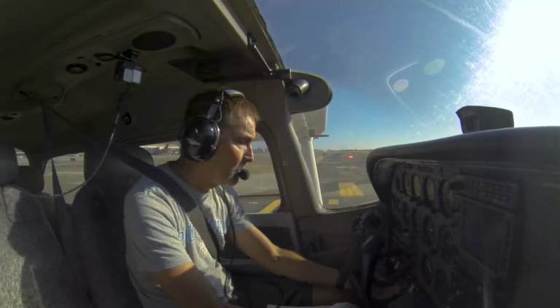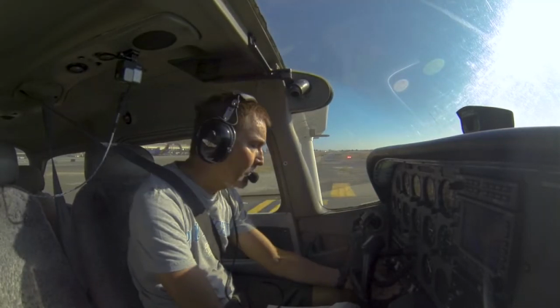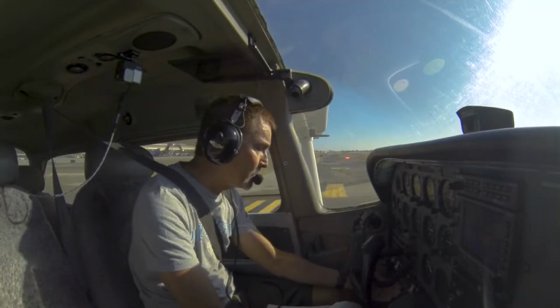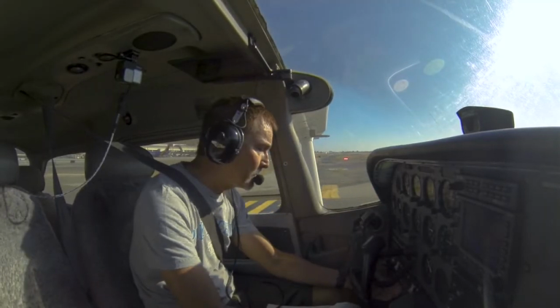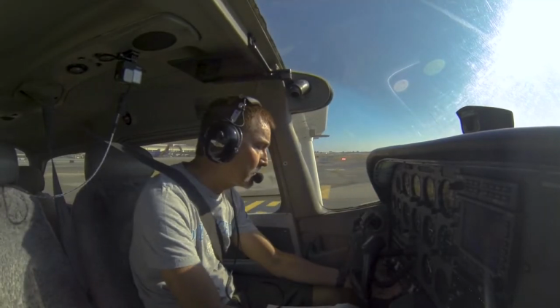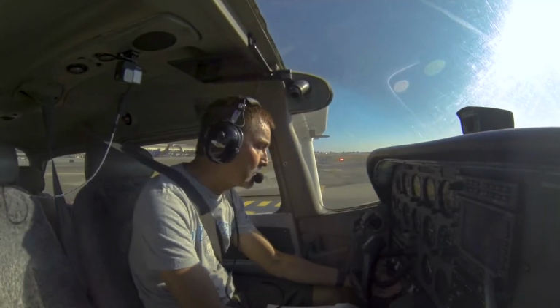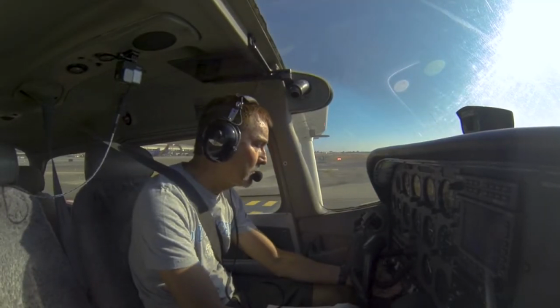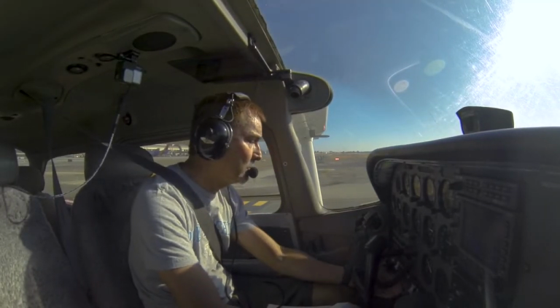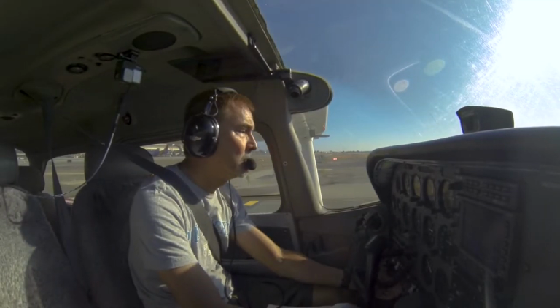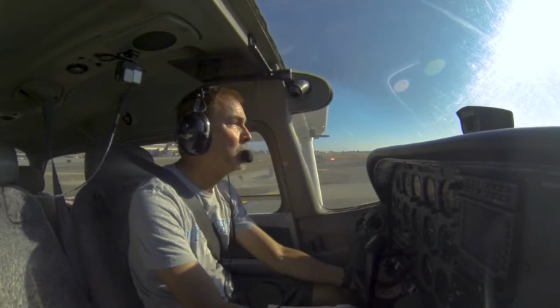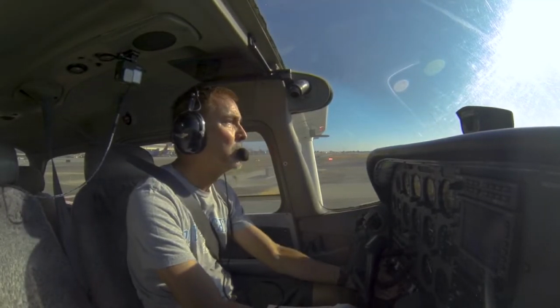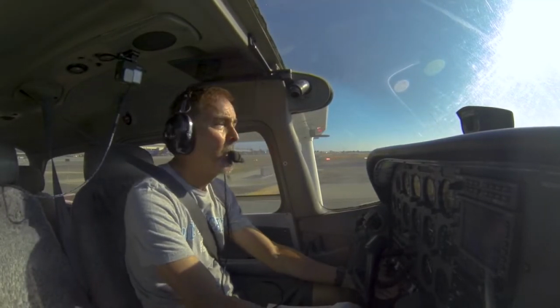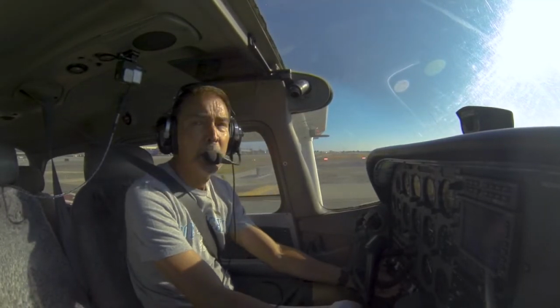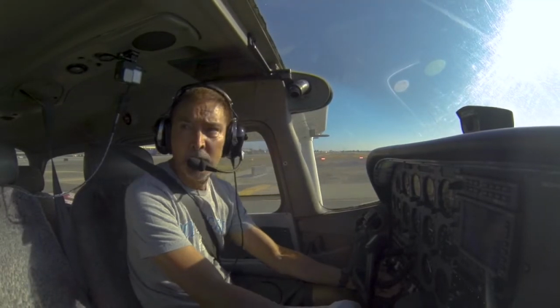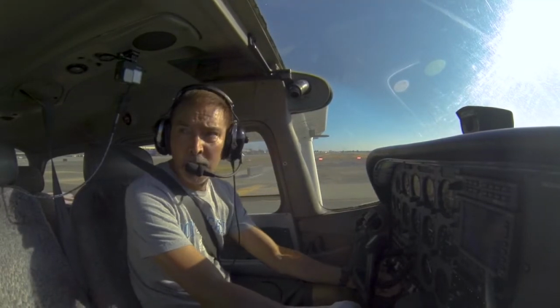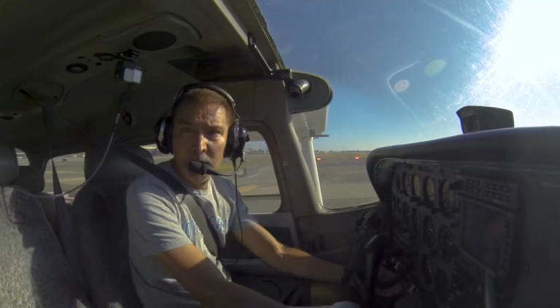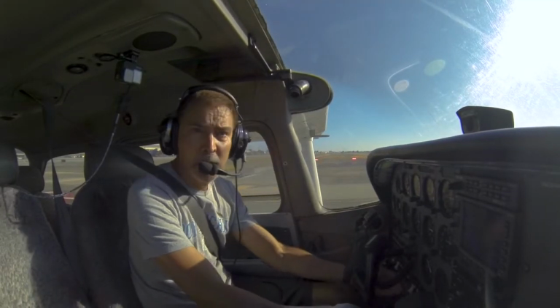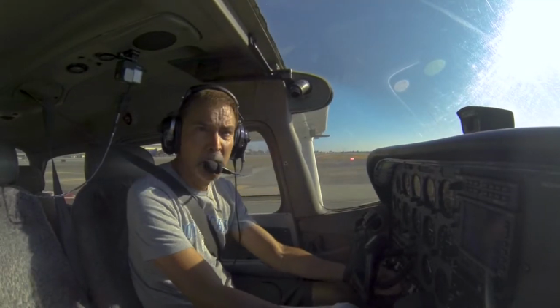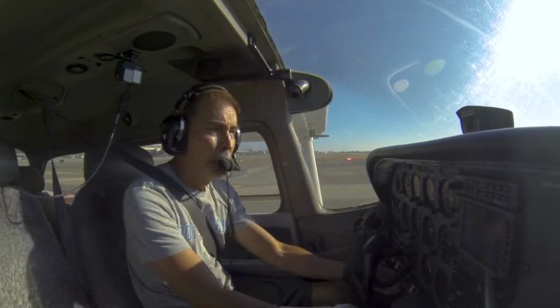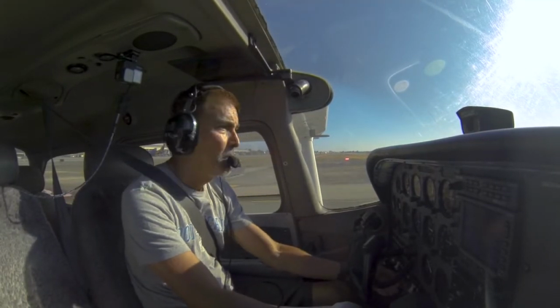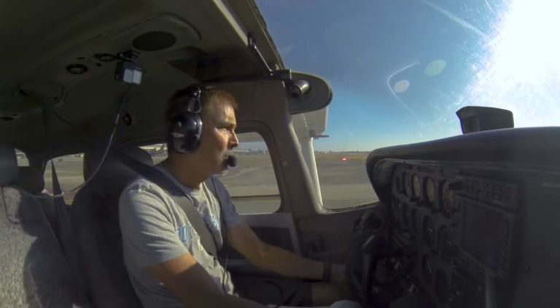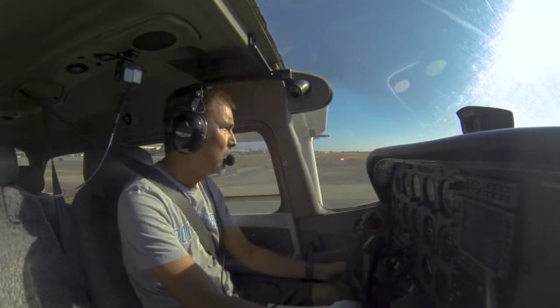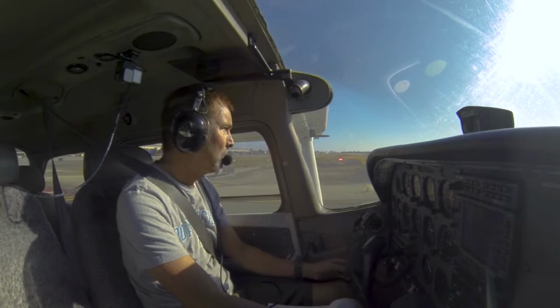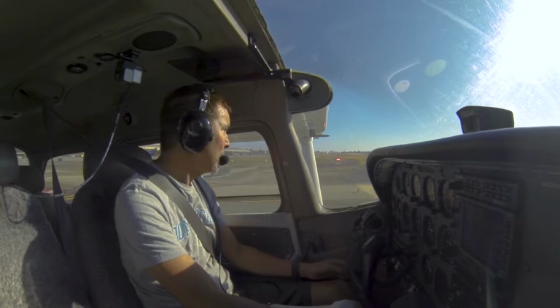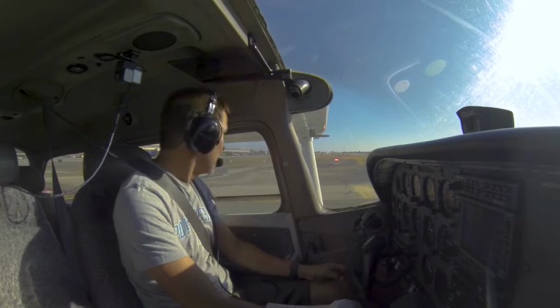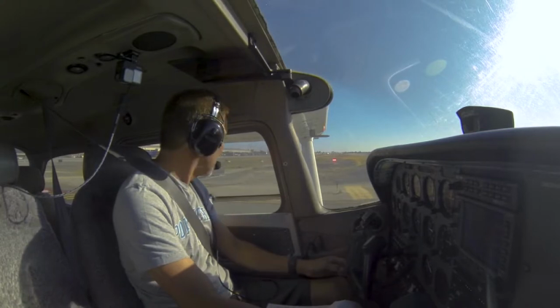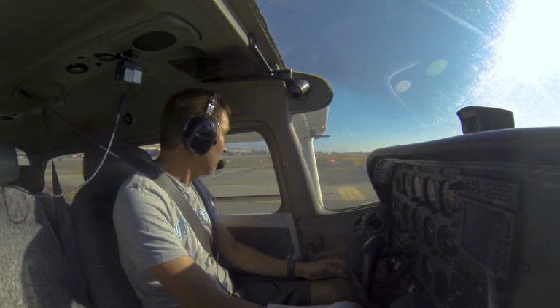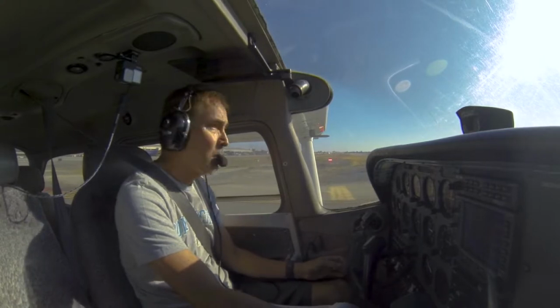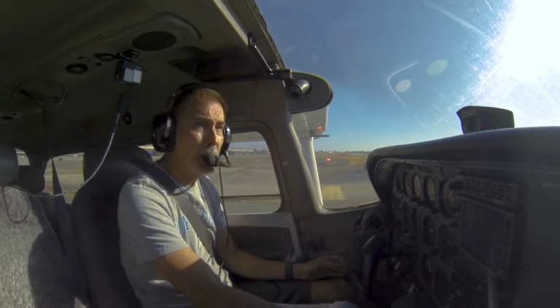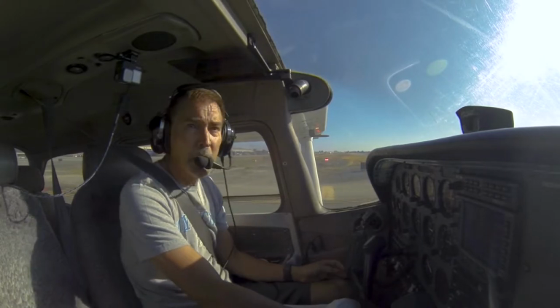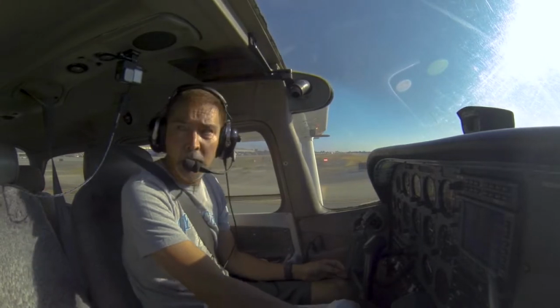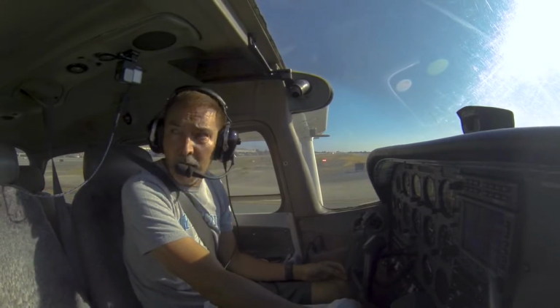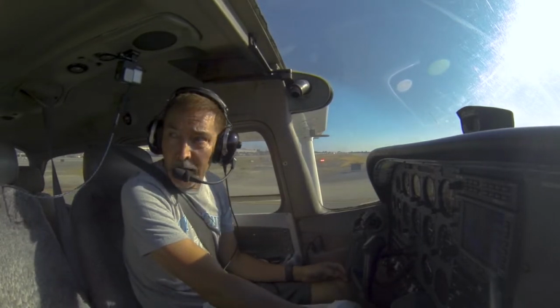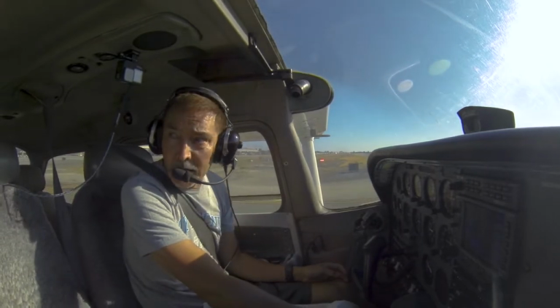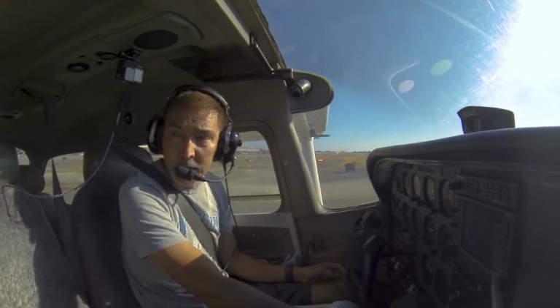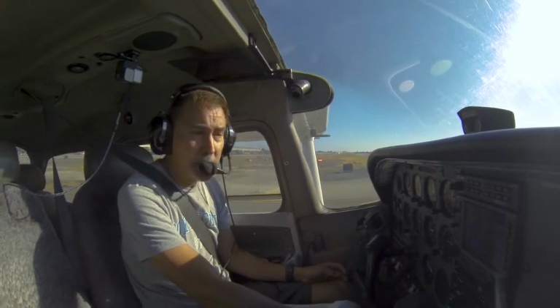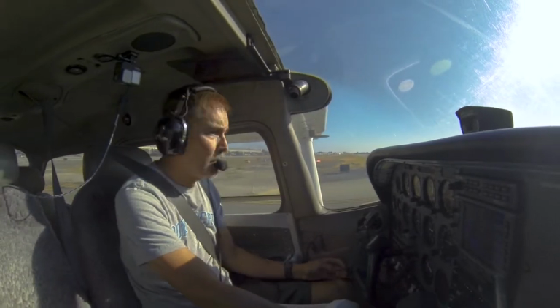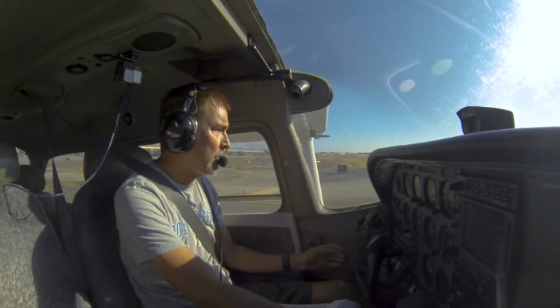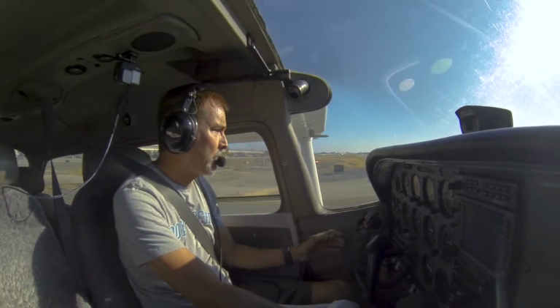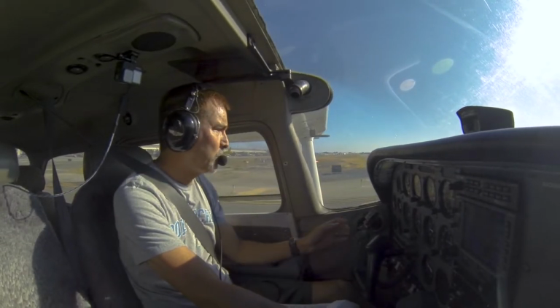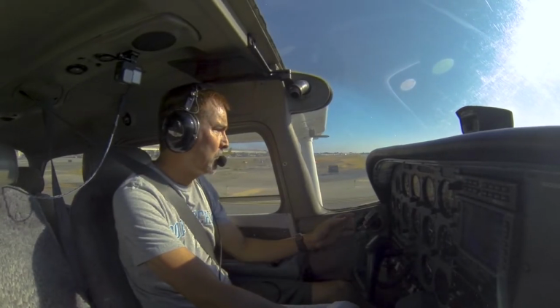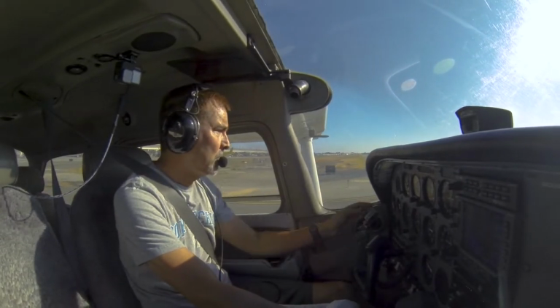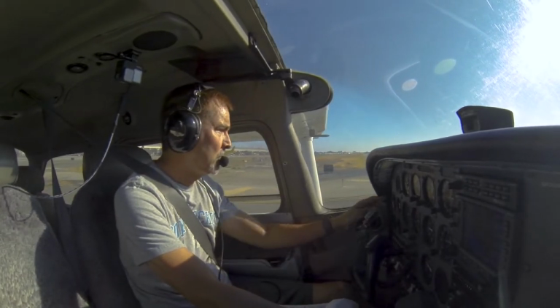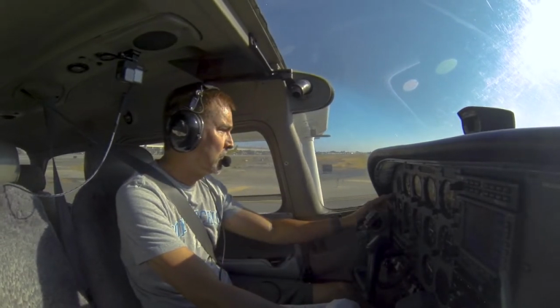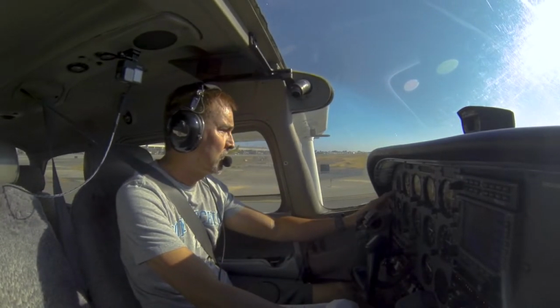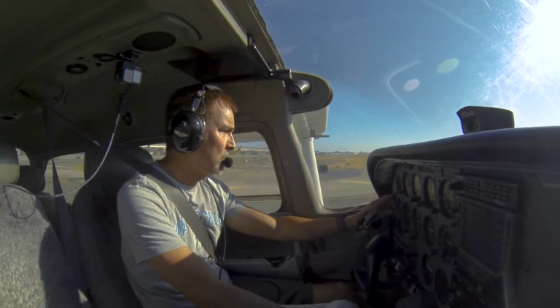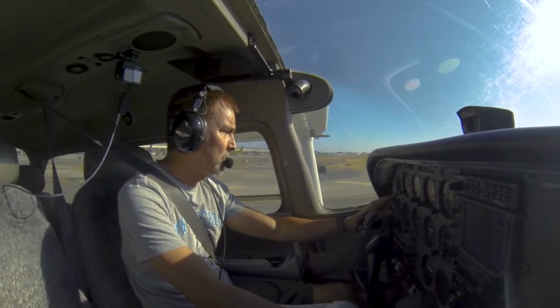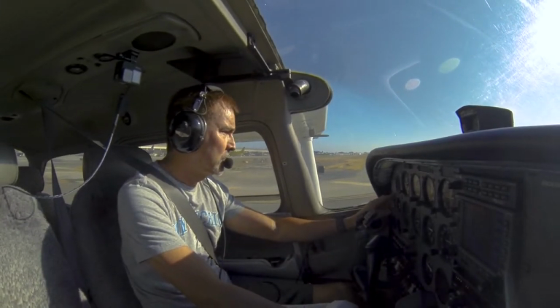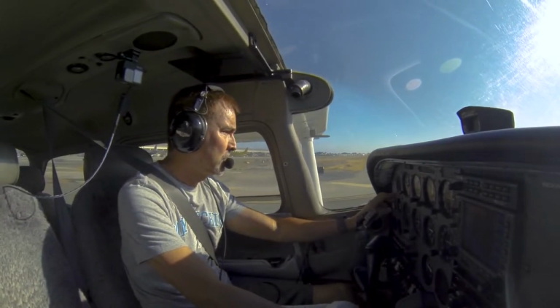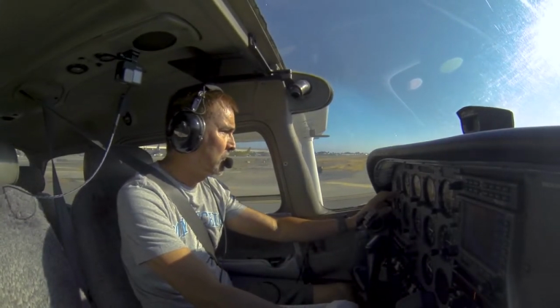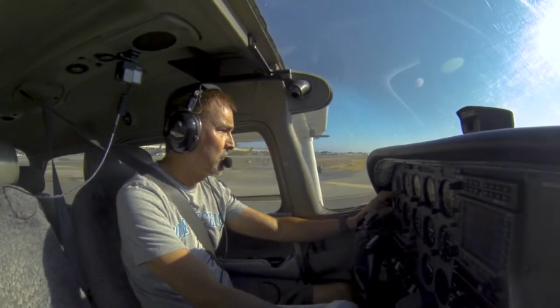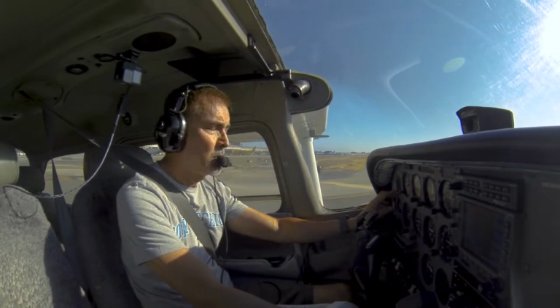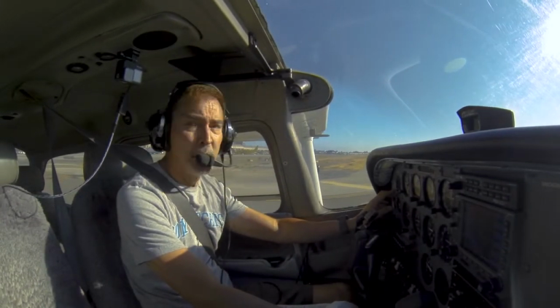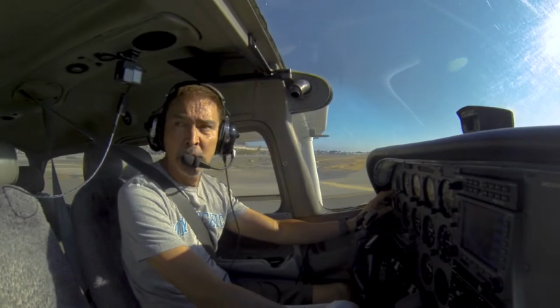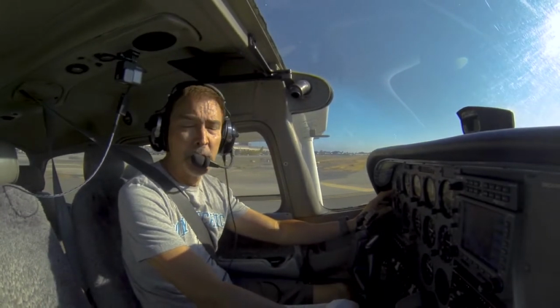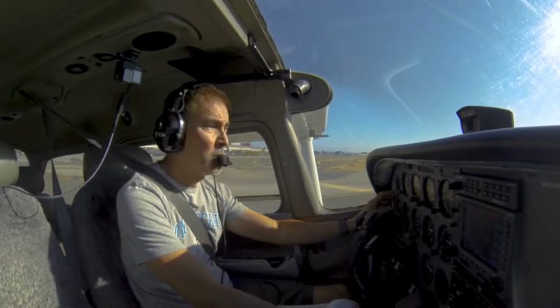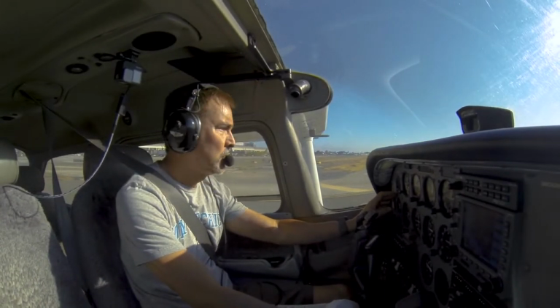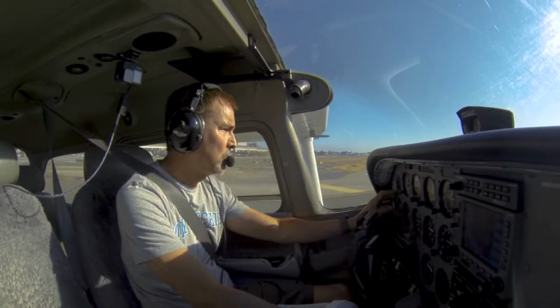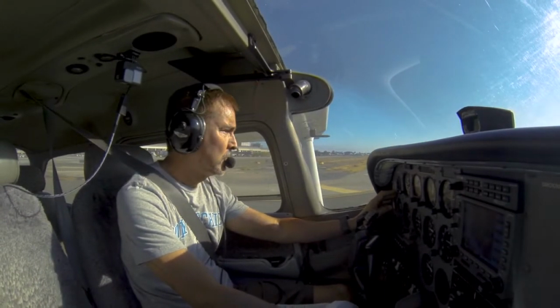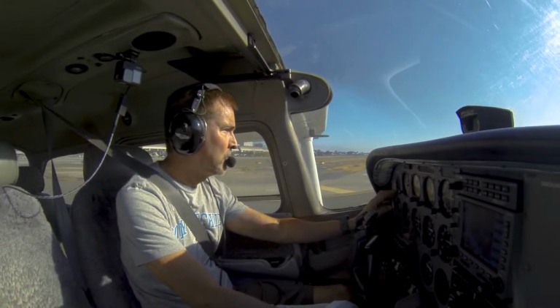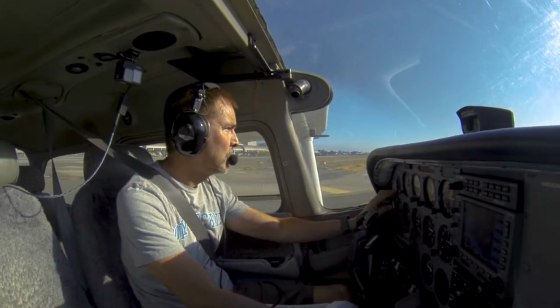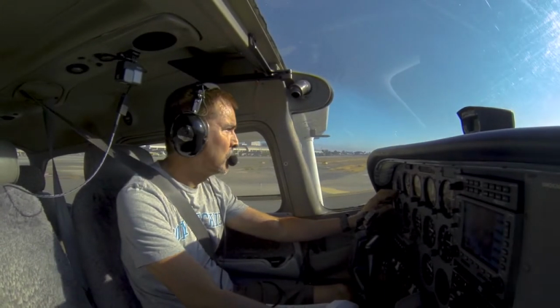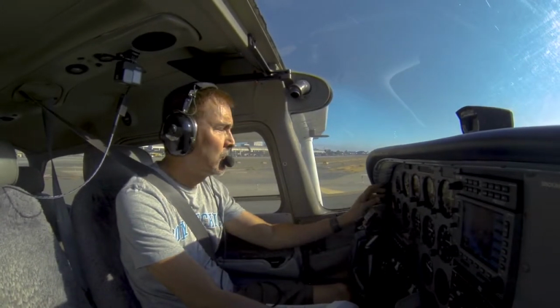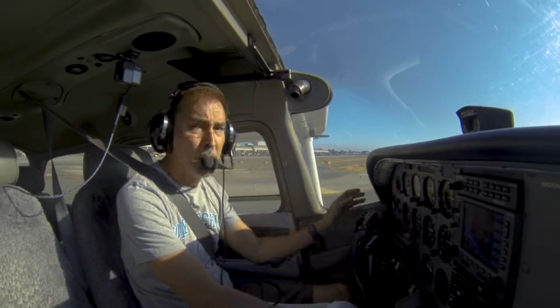Frontier flight 21-36, wind 2-1-0, 1-0, runway 2-0 right, quick takeoff. Cleared for takeoff, 2-0 right, Frontier flight 21-36.